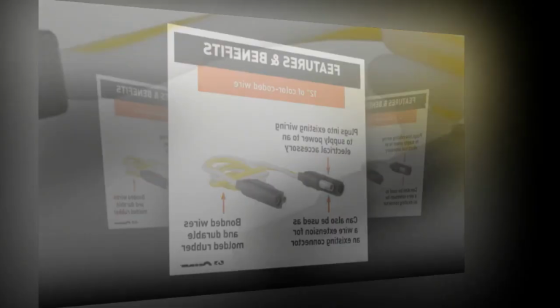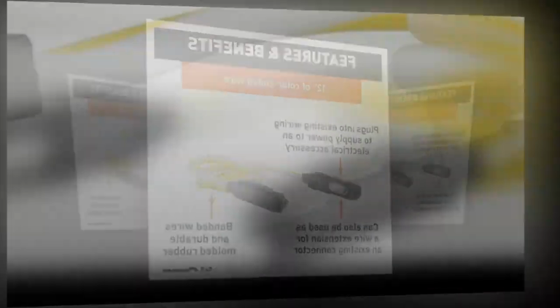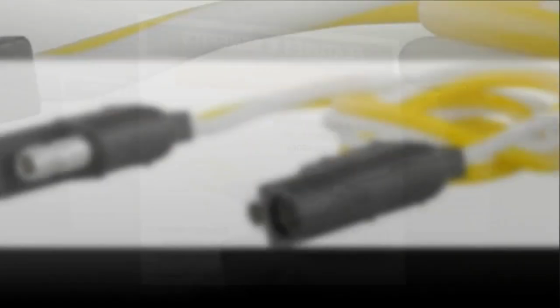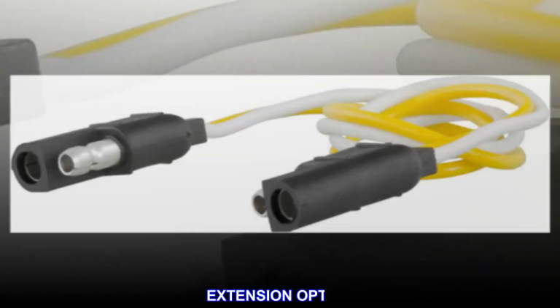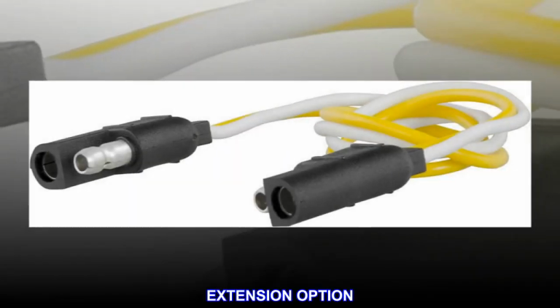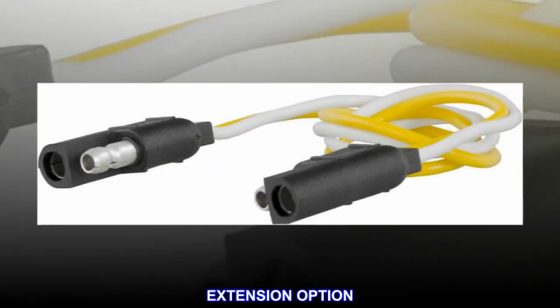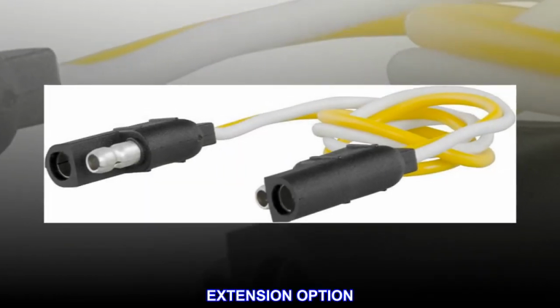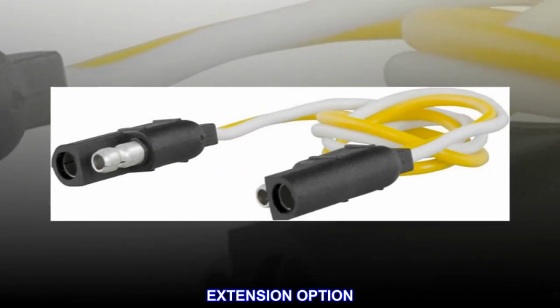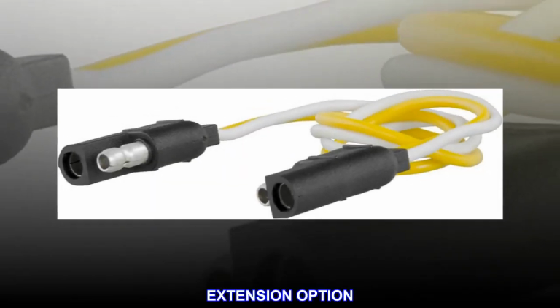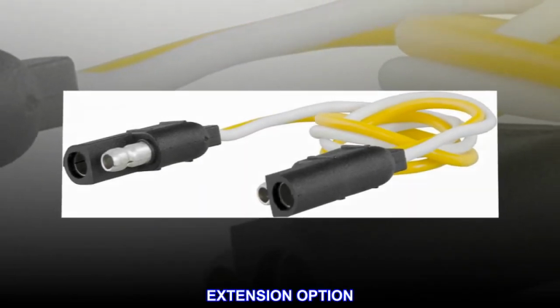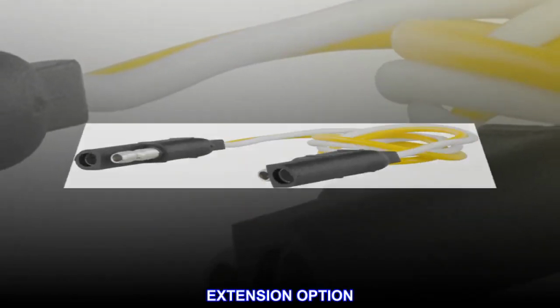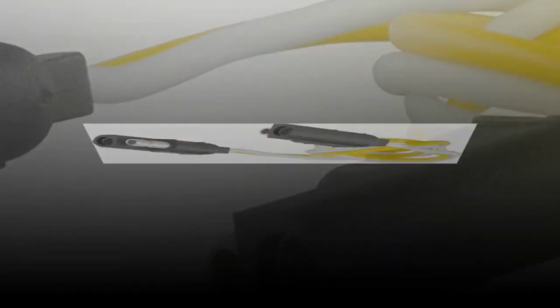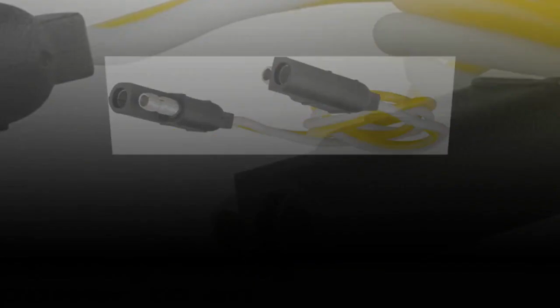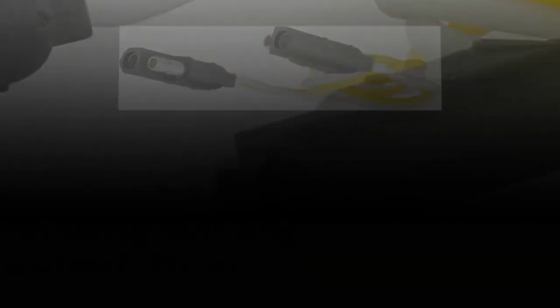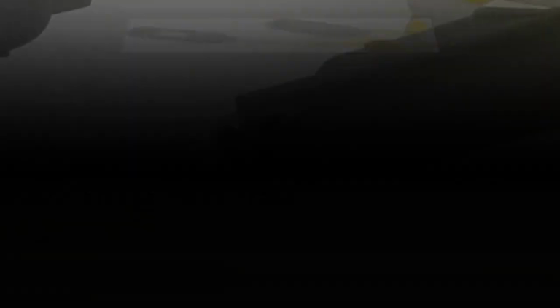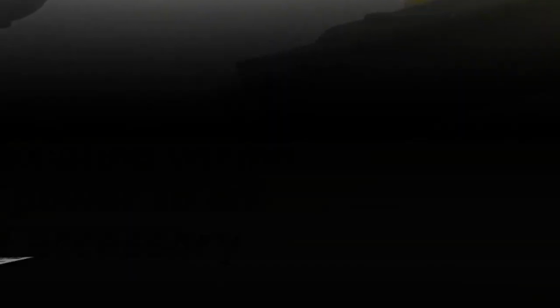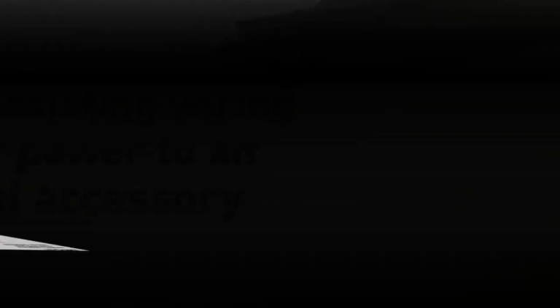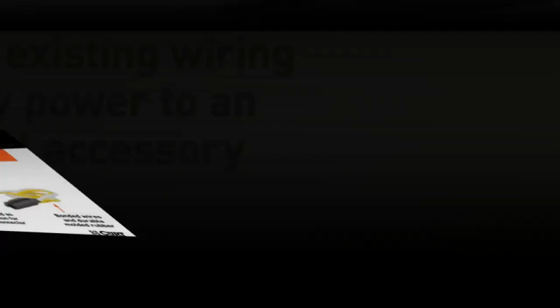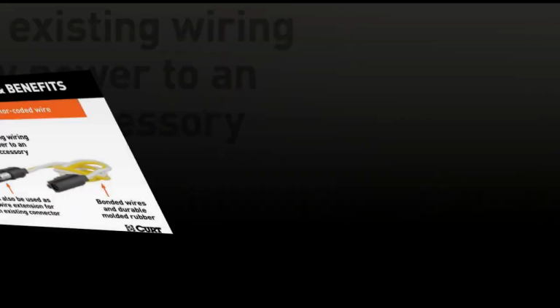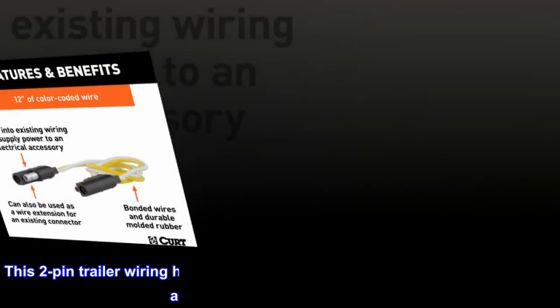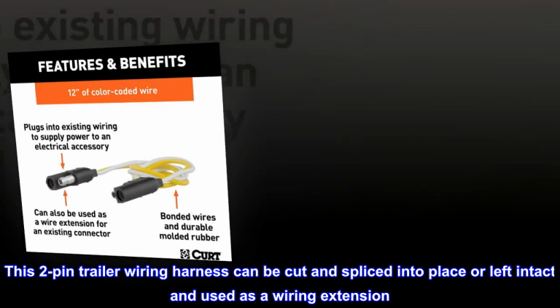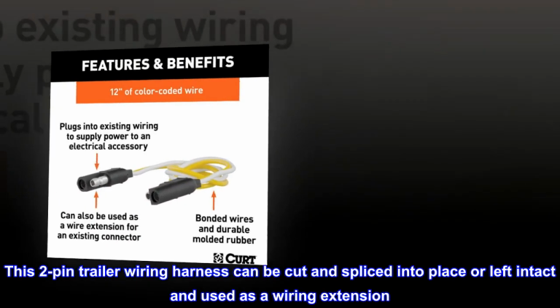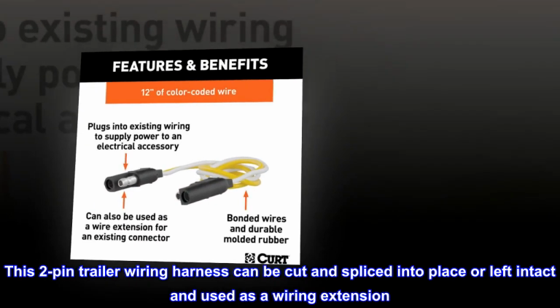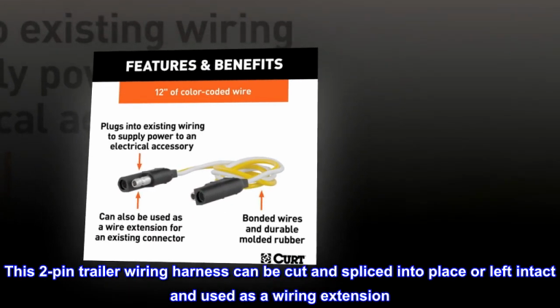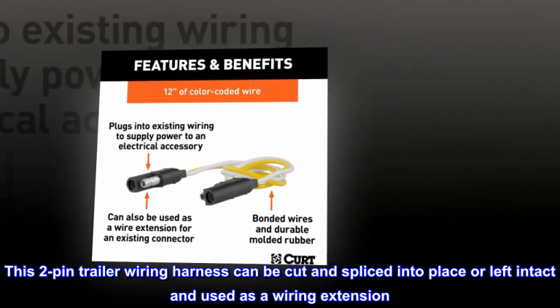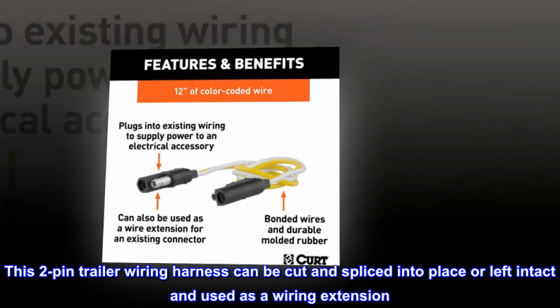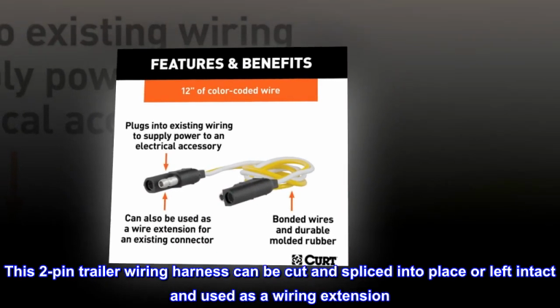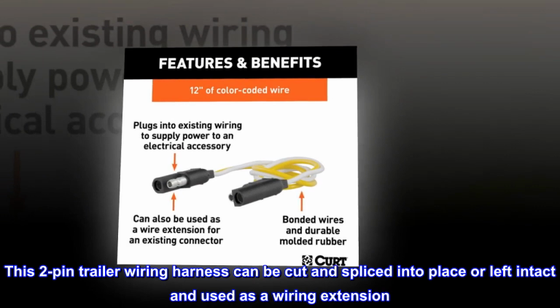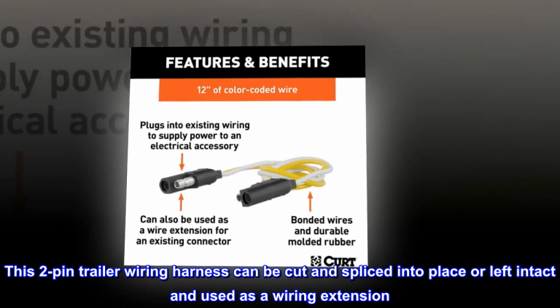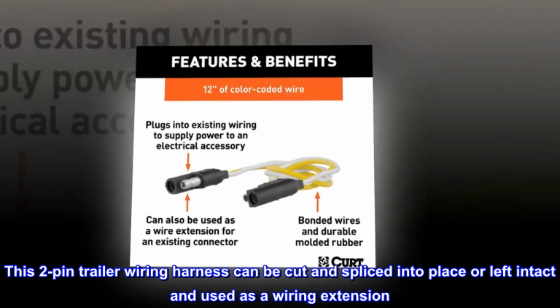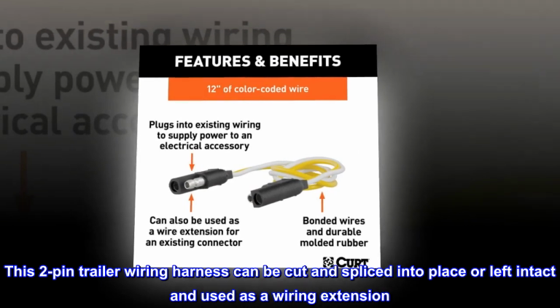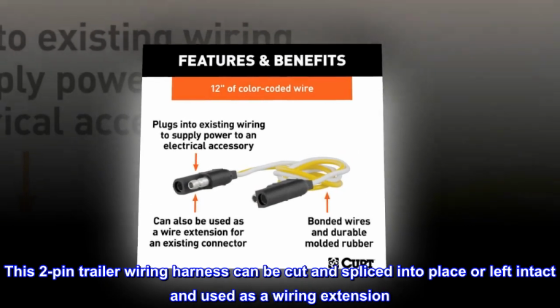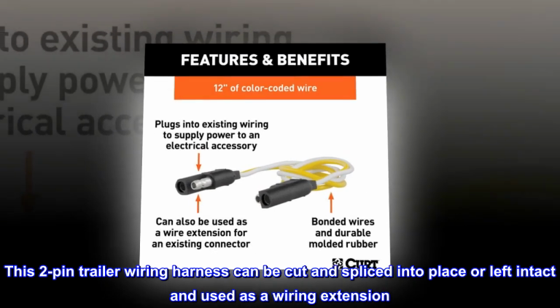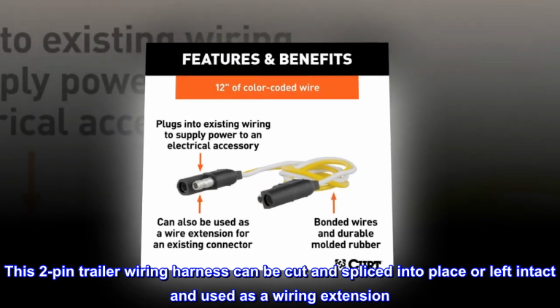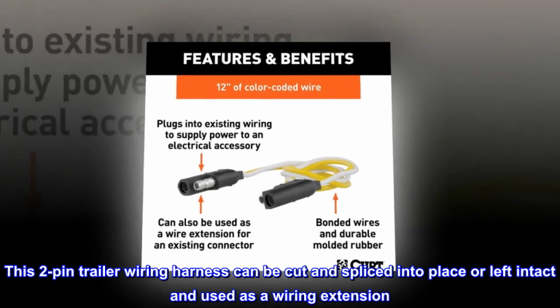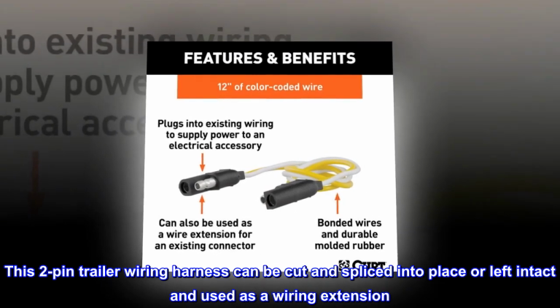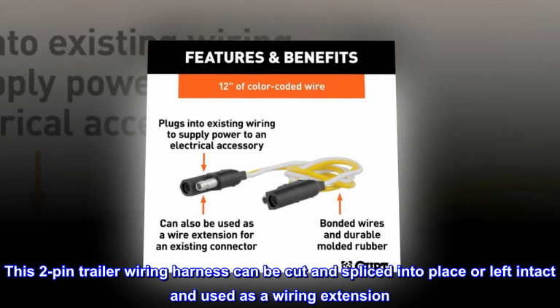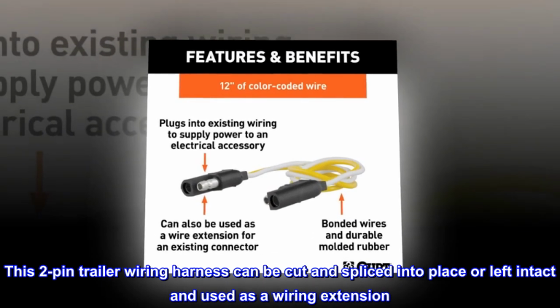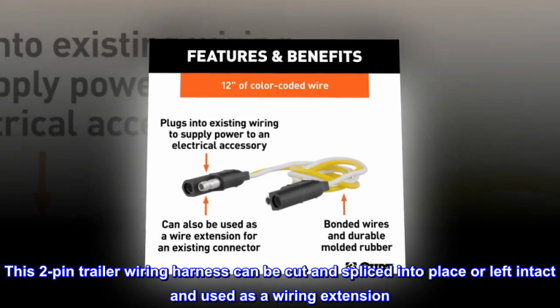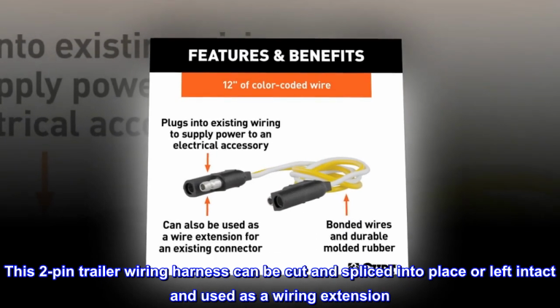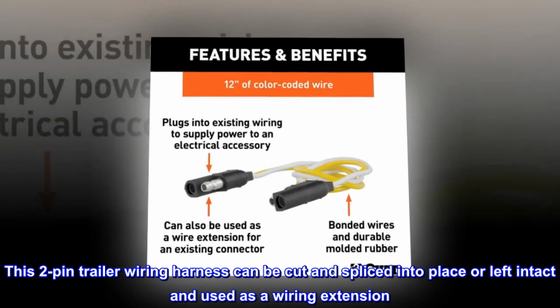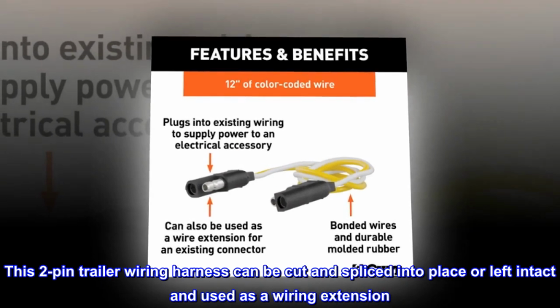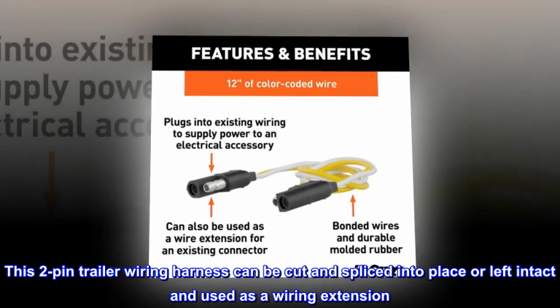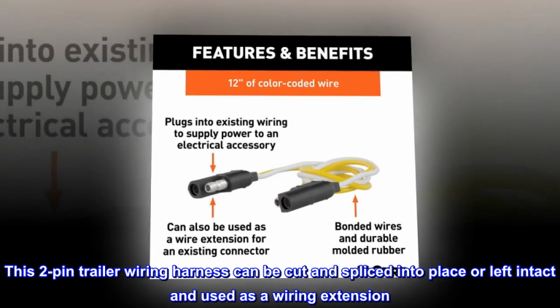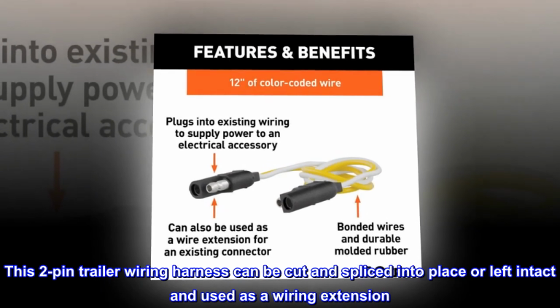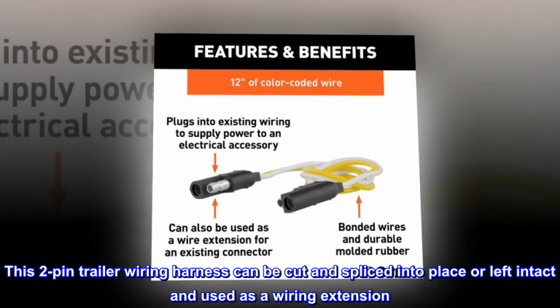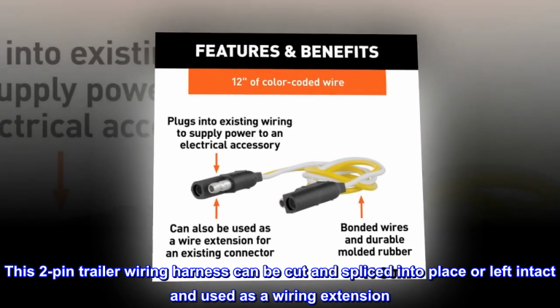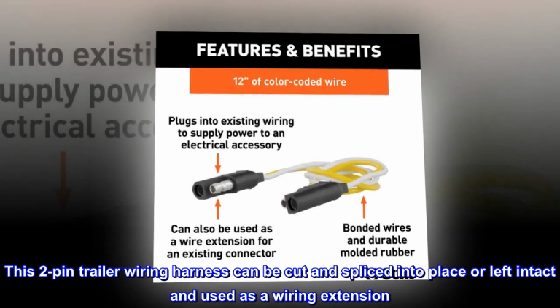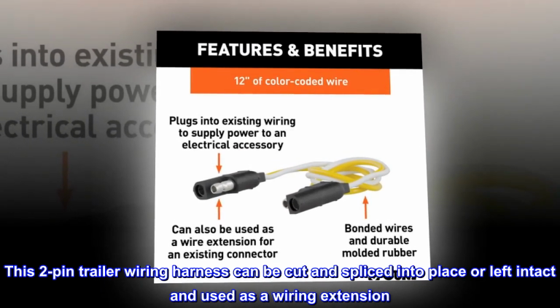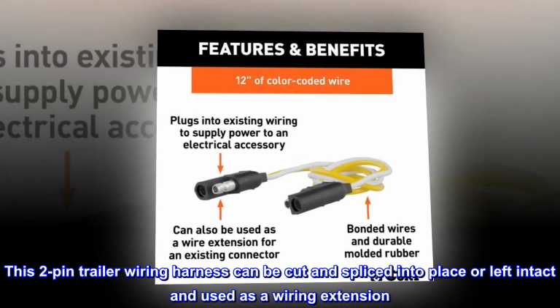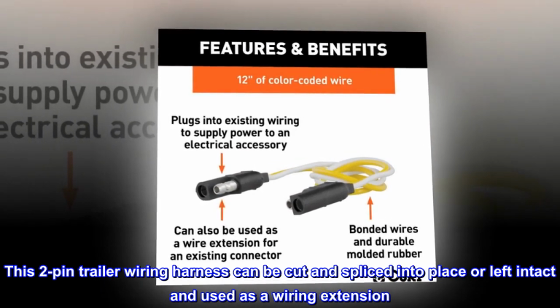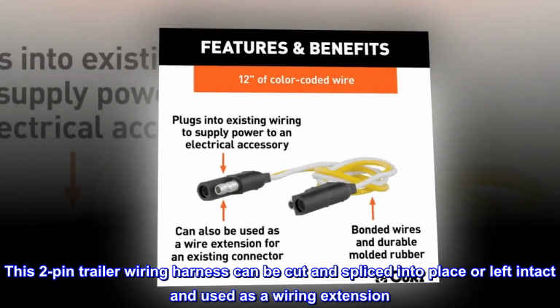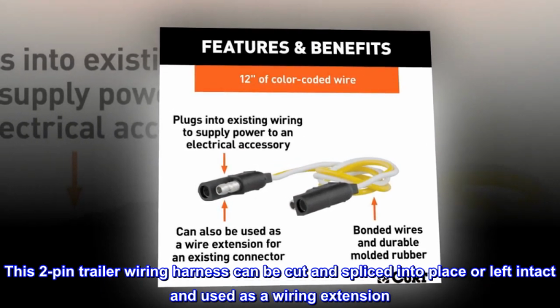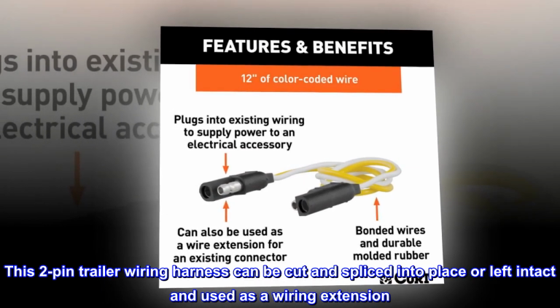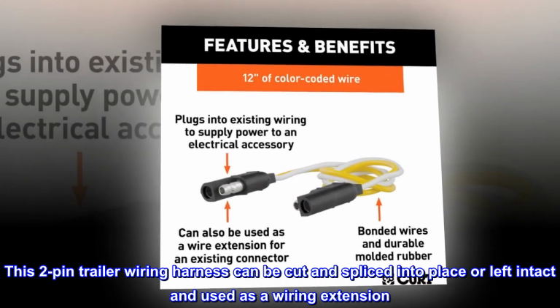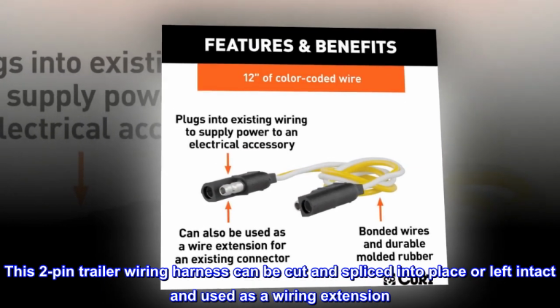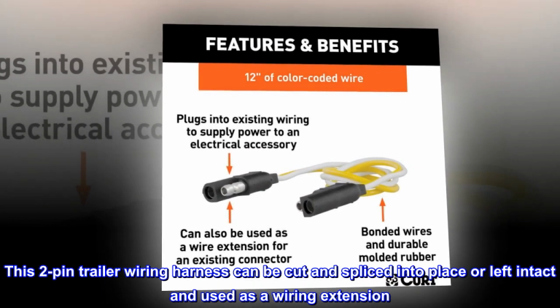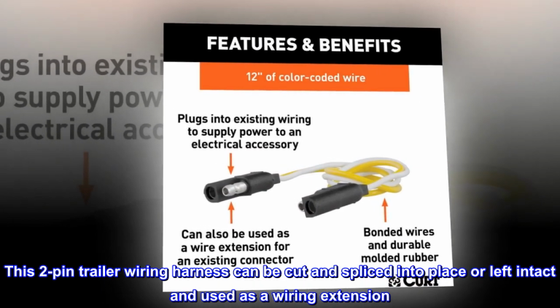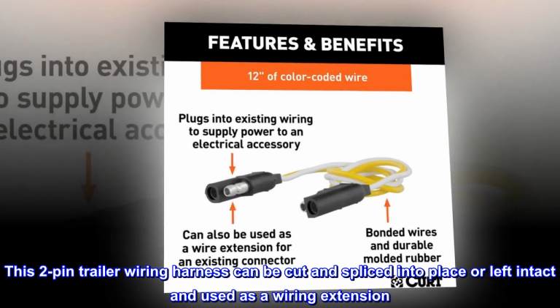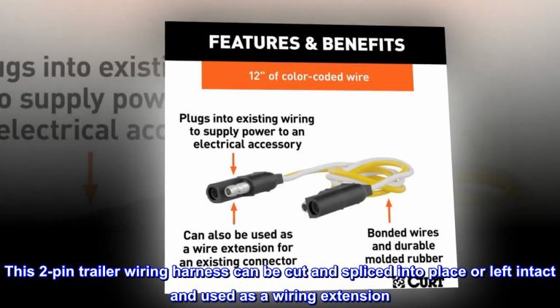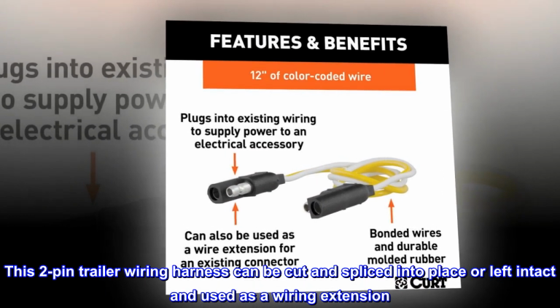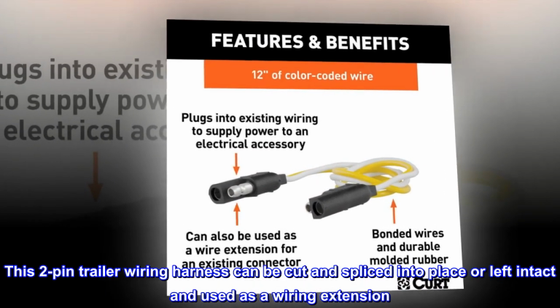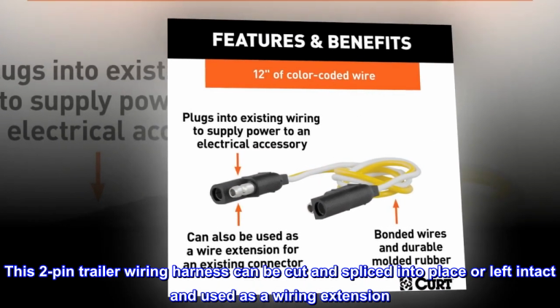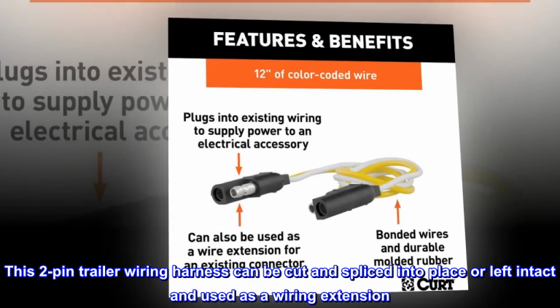Extension option. This two-pin trailer wiring harness can be cut and spliced into place or left intact and used as a wiring extension.